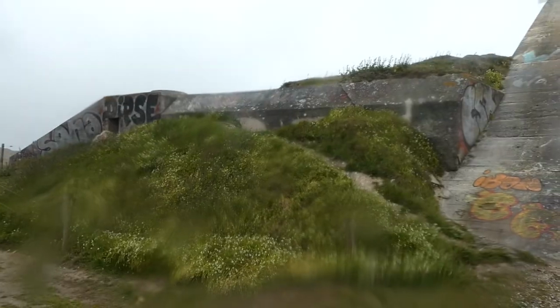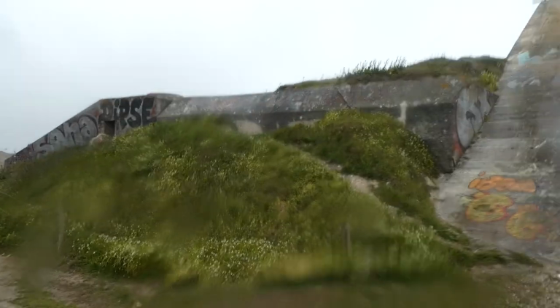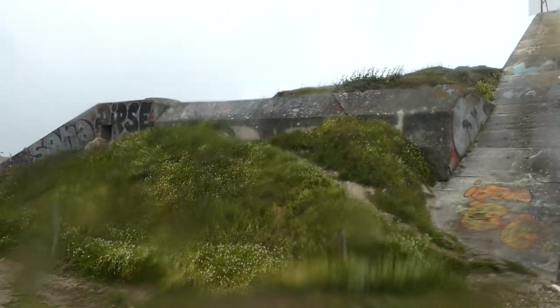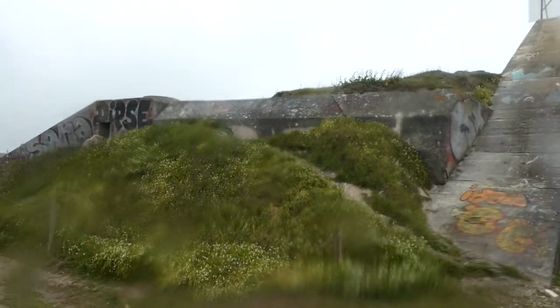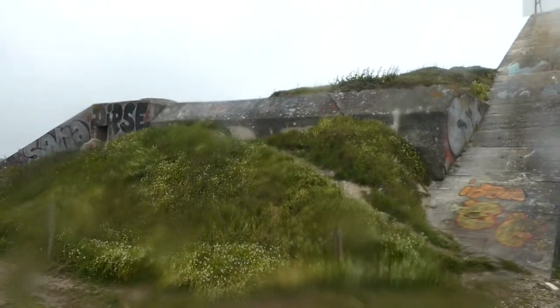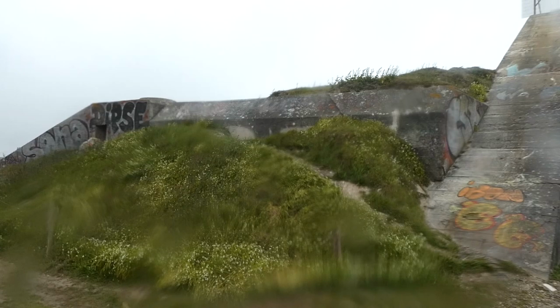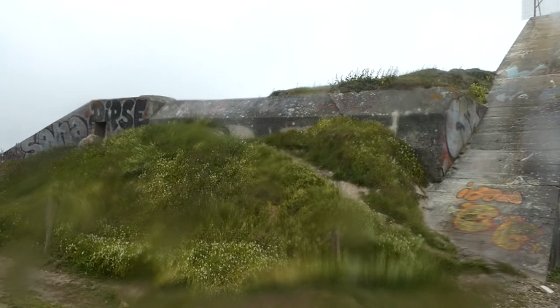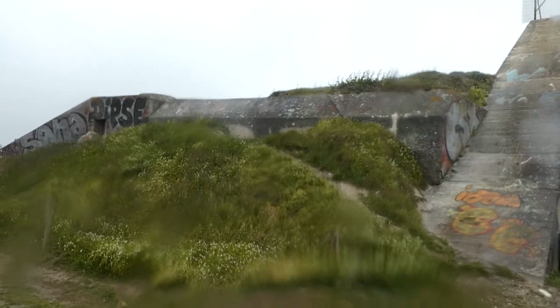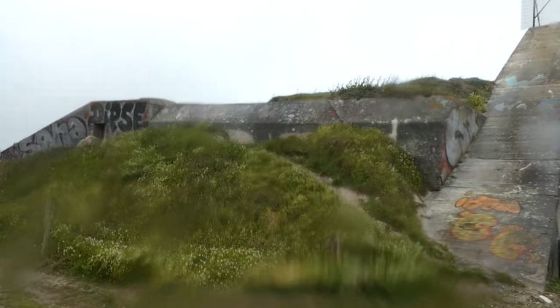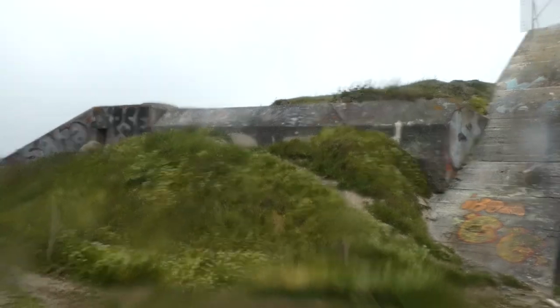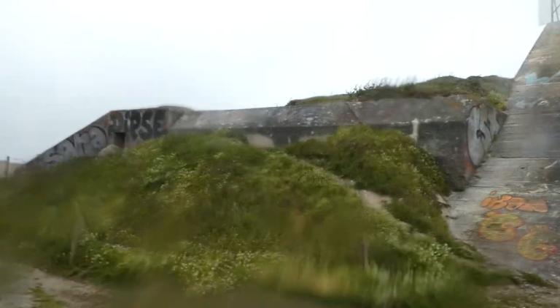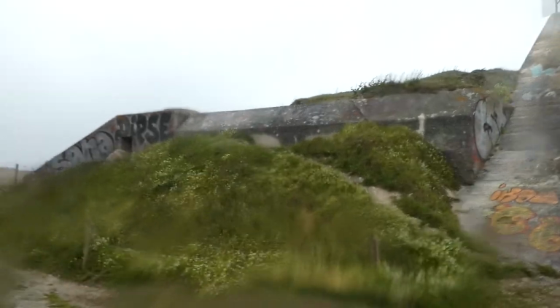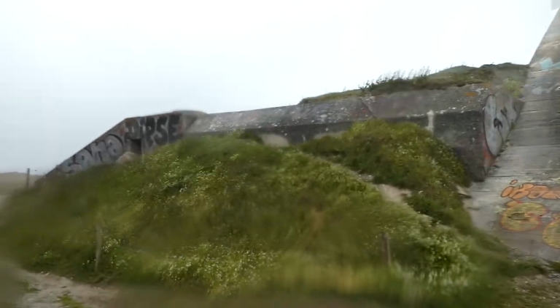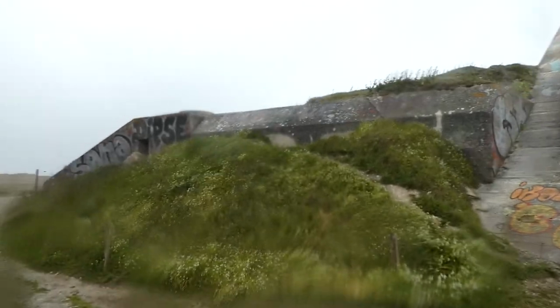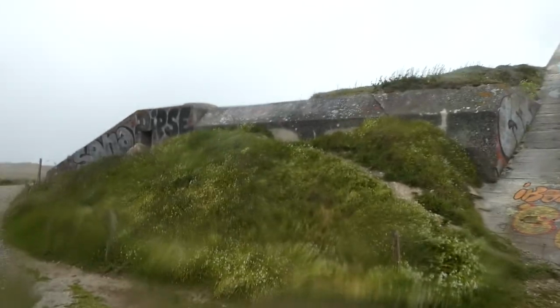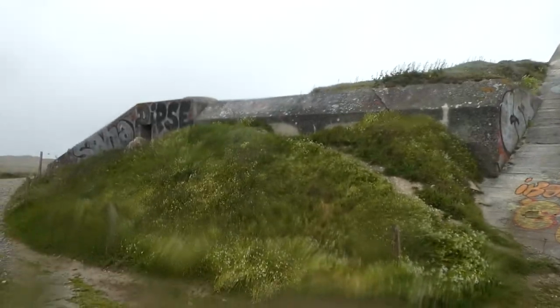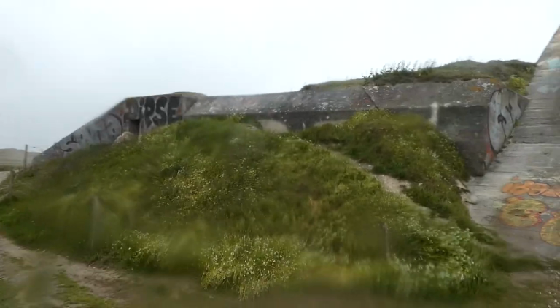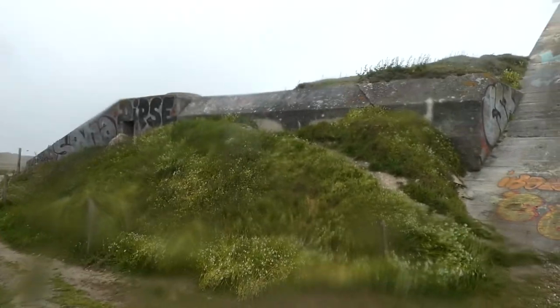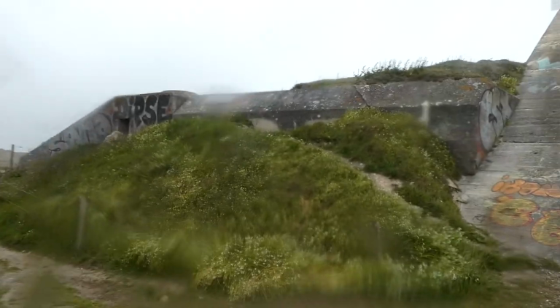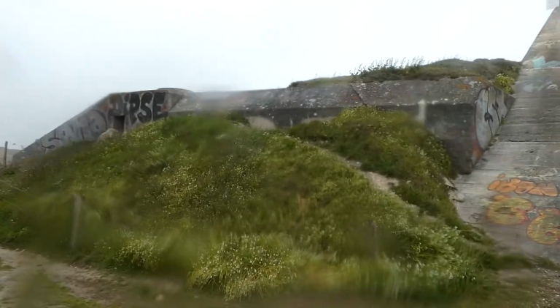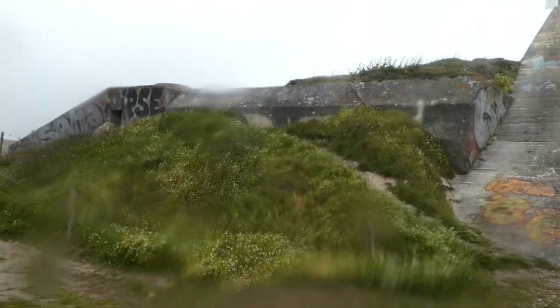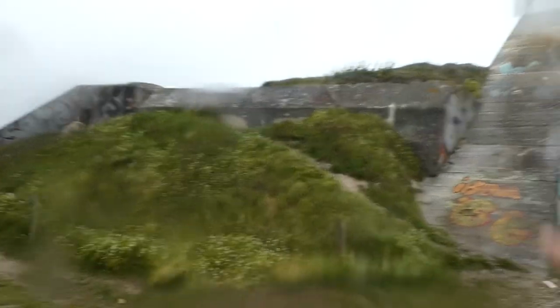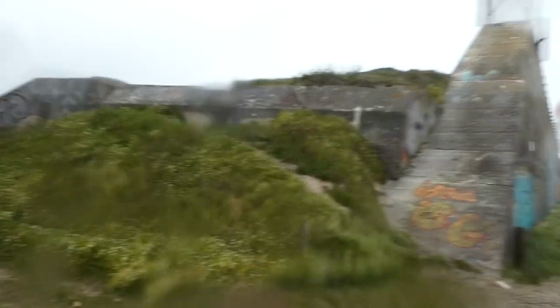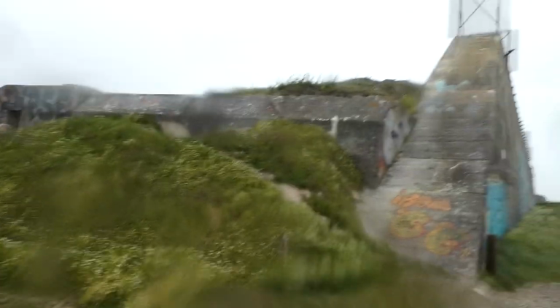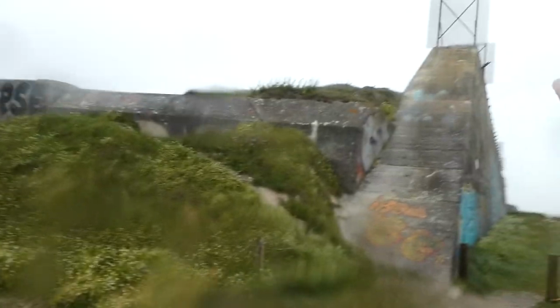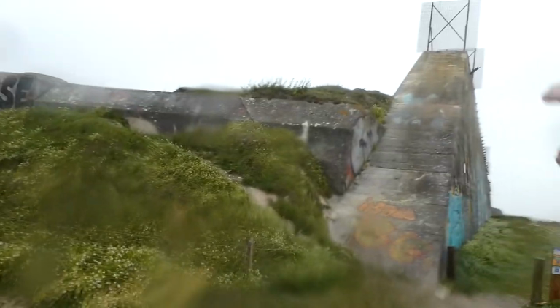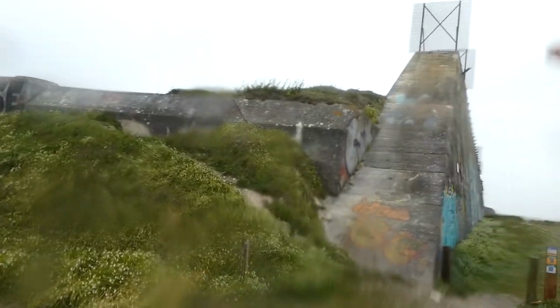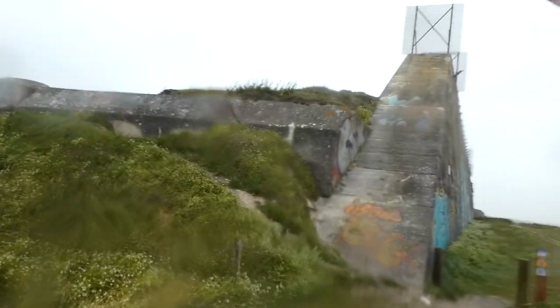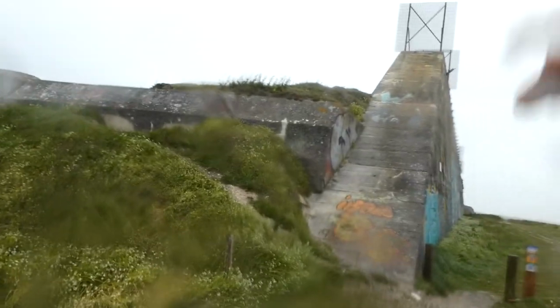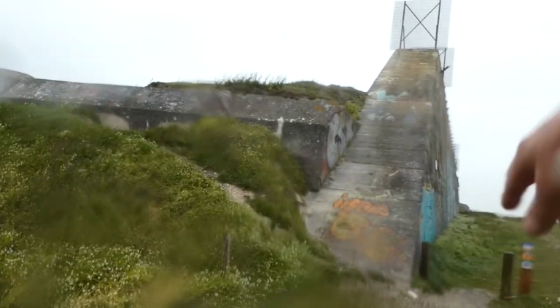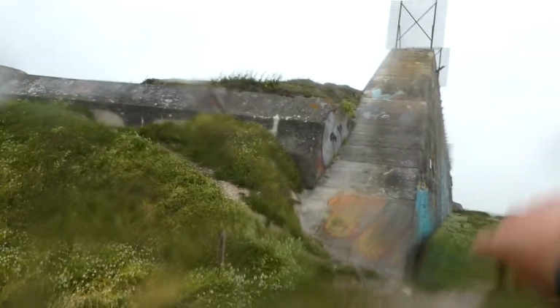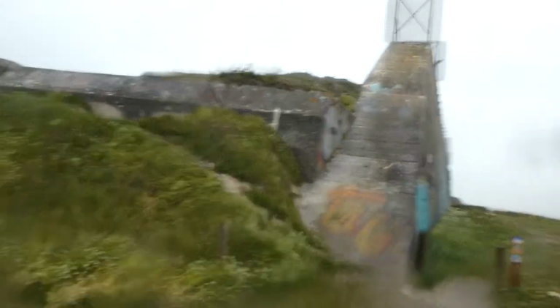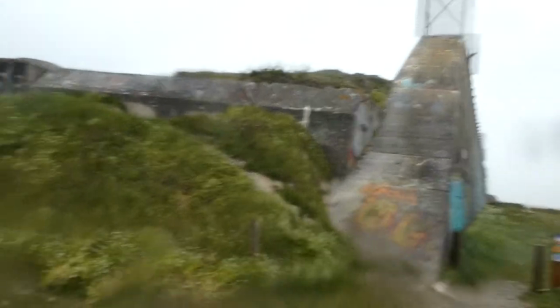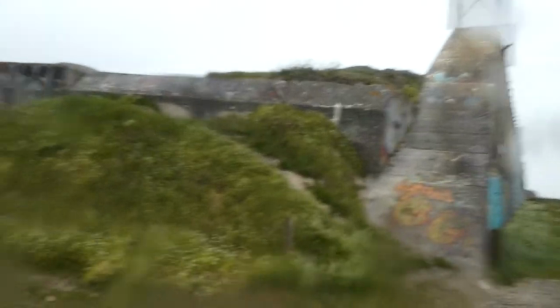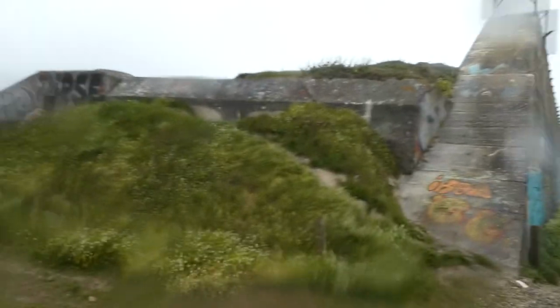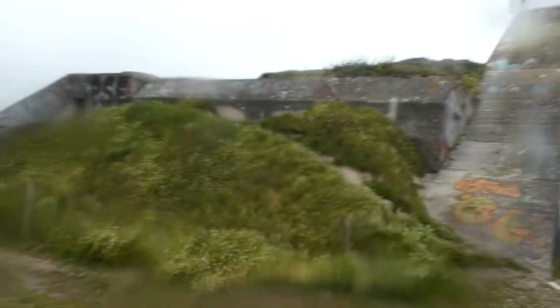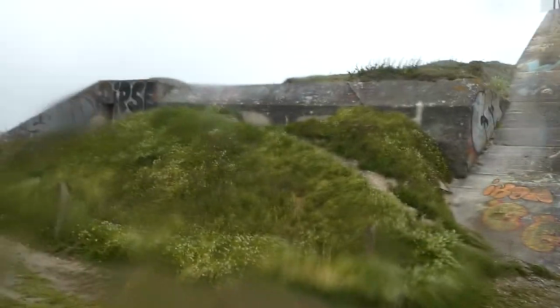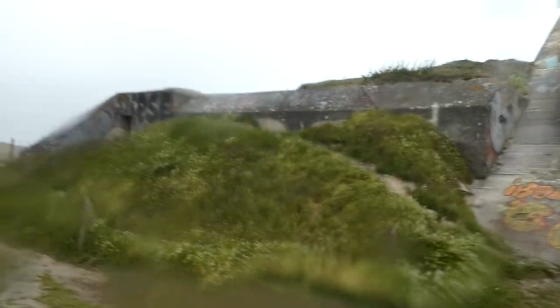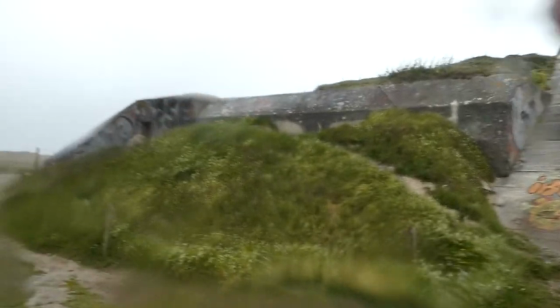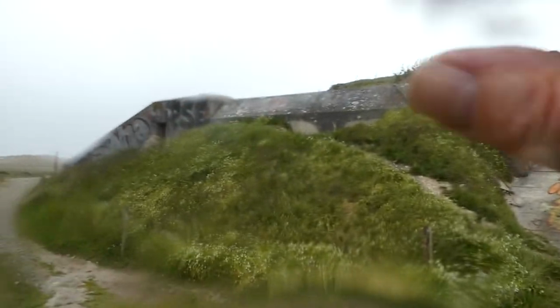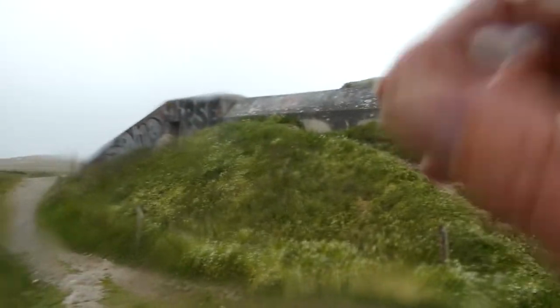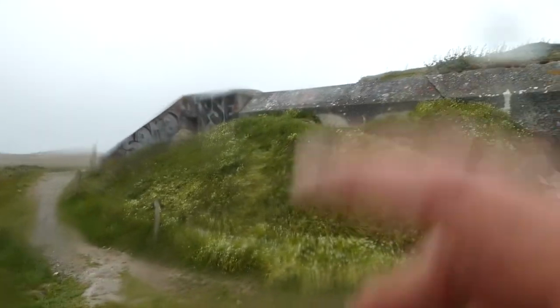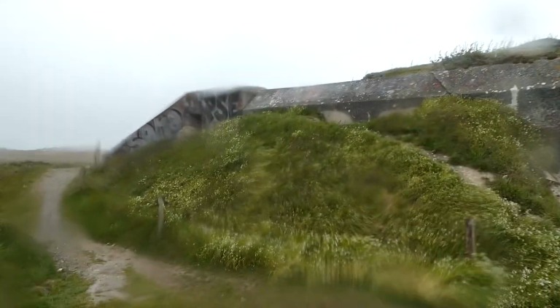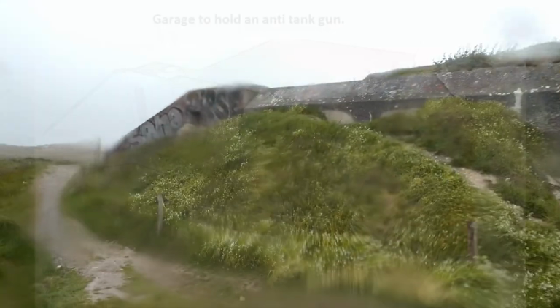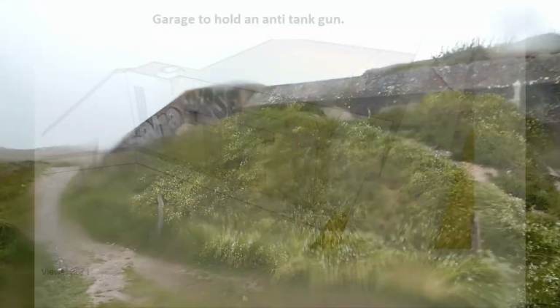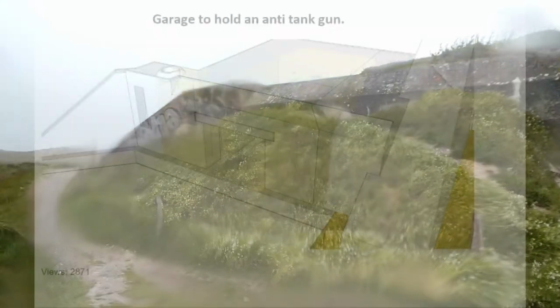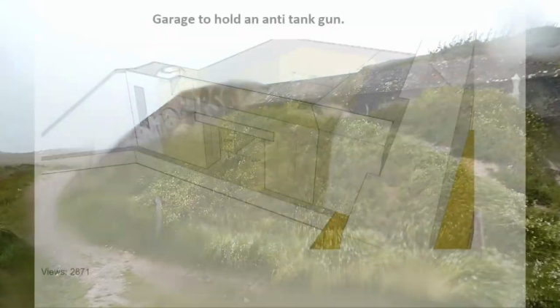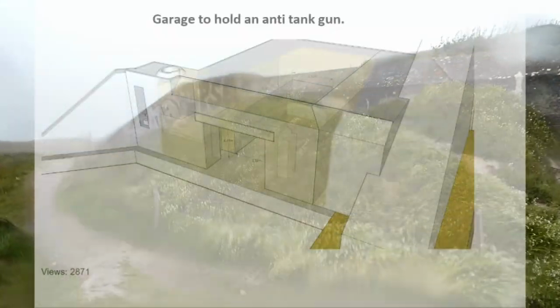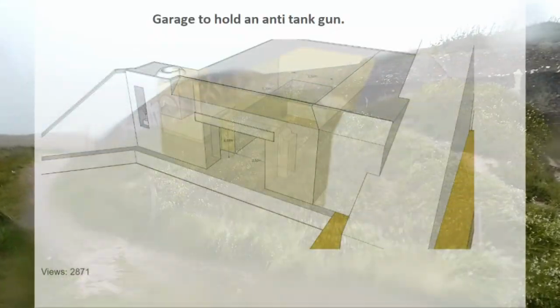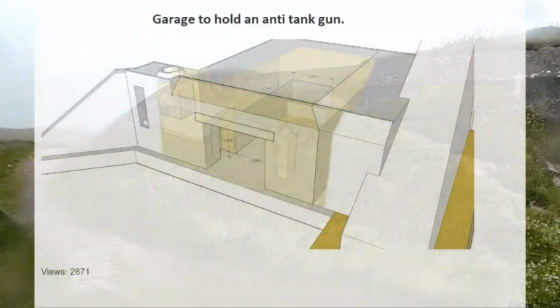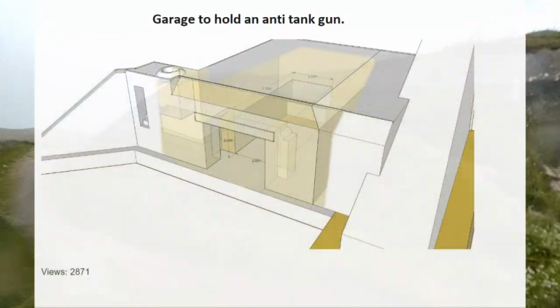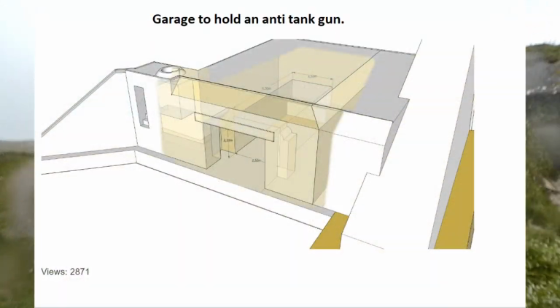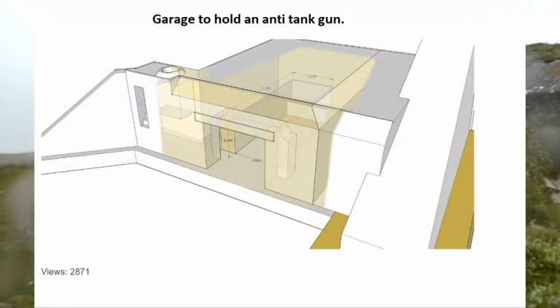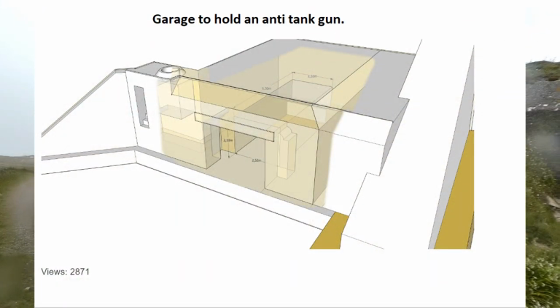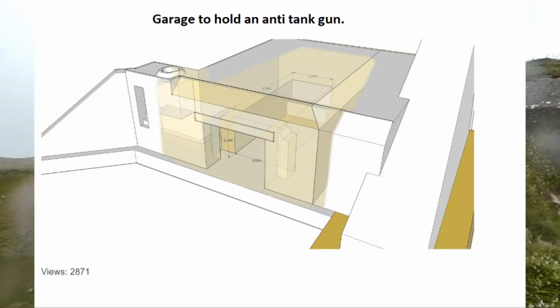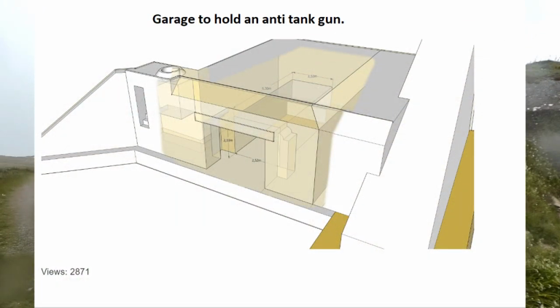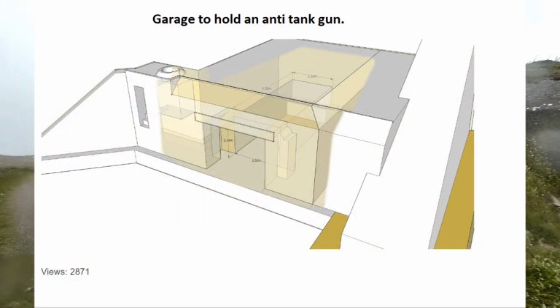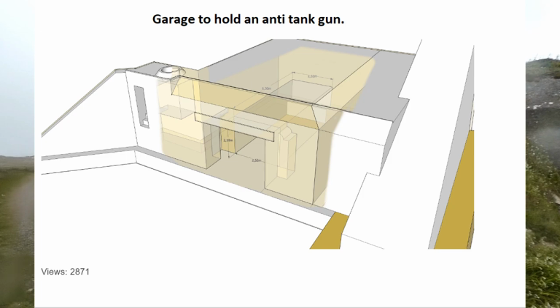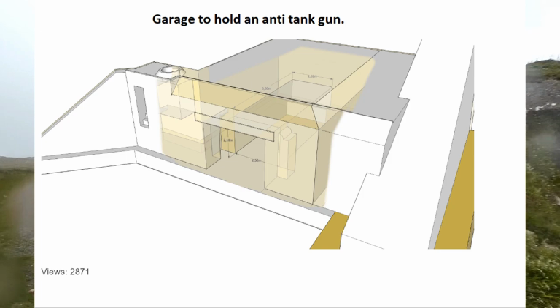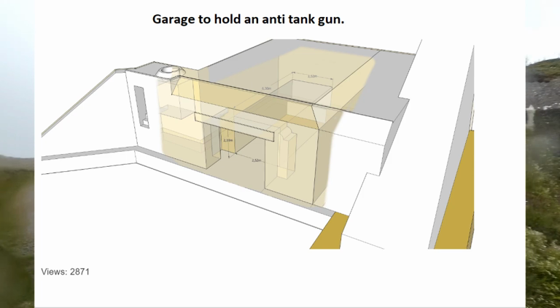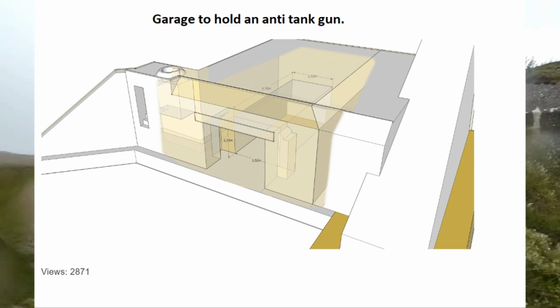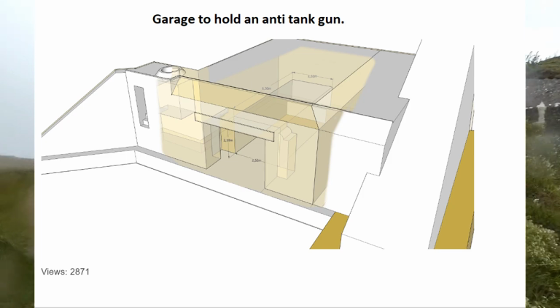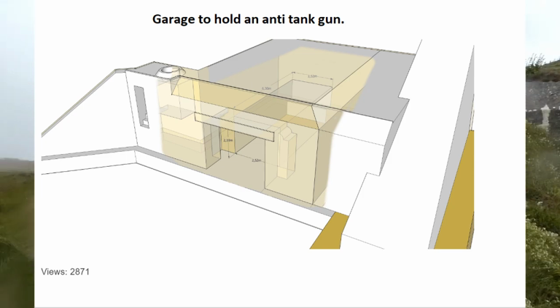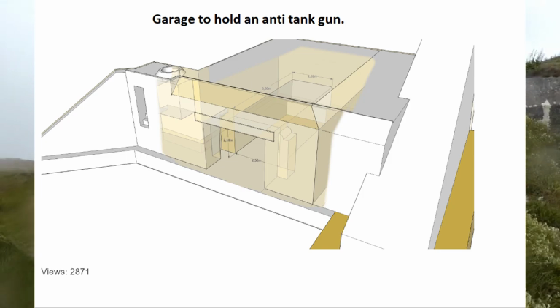This blockhouse, which is obviously at the end of the wall, was built as a garage.